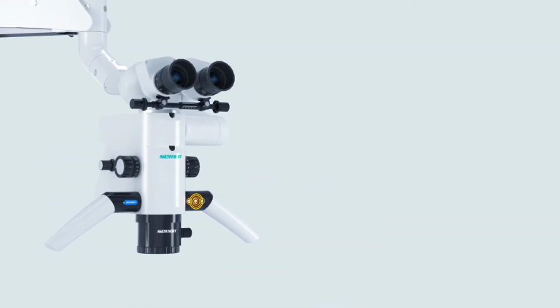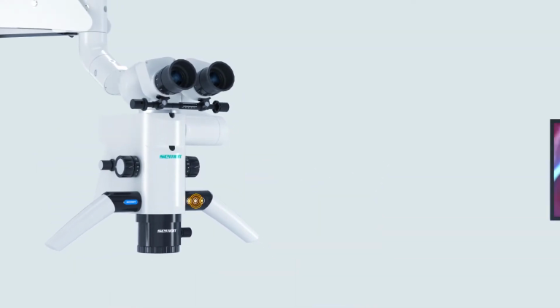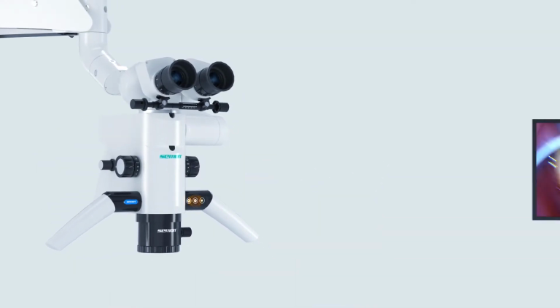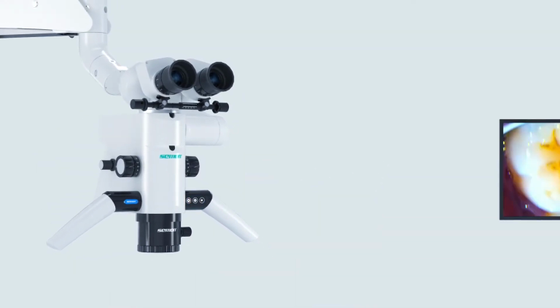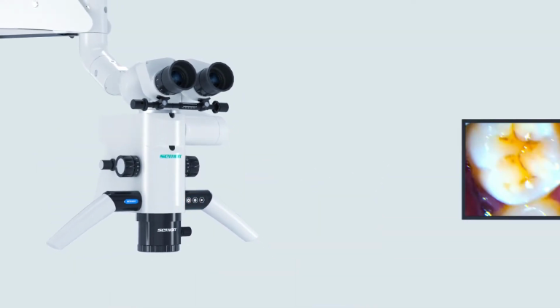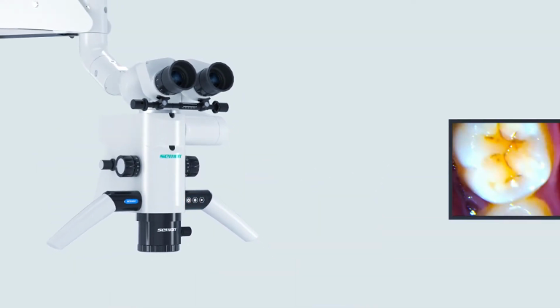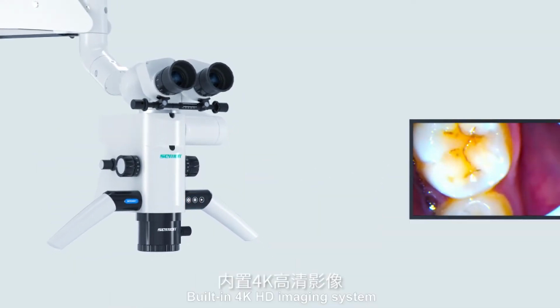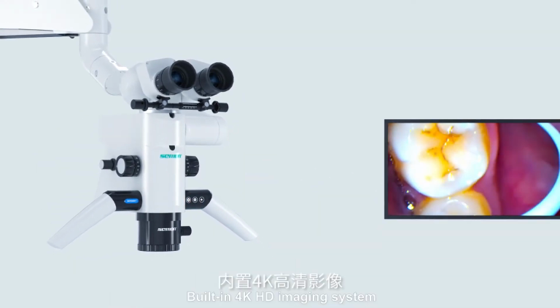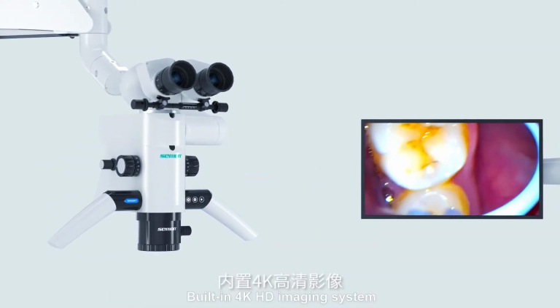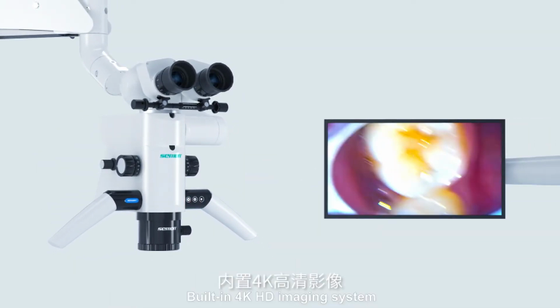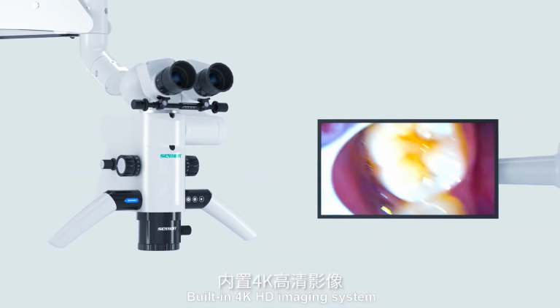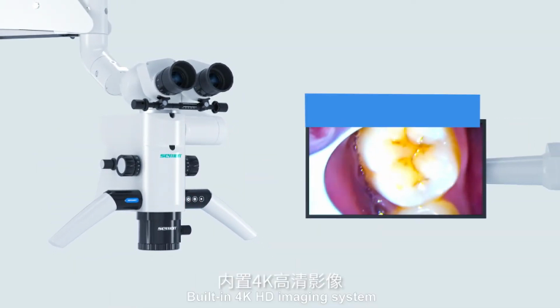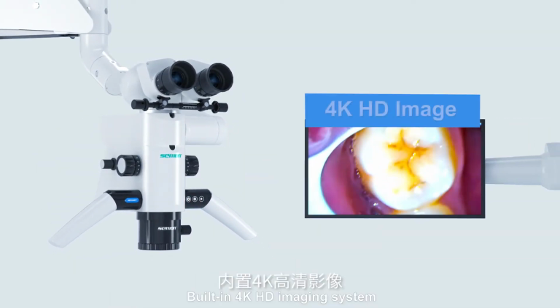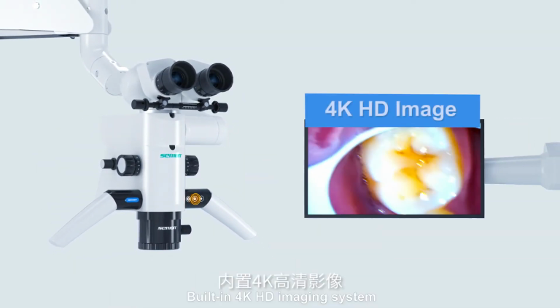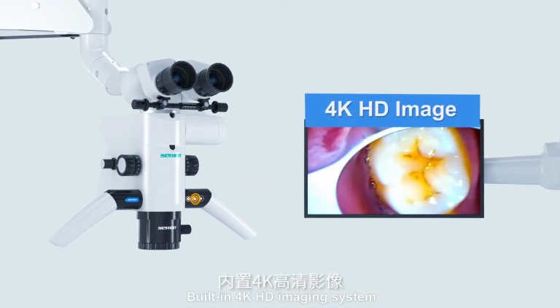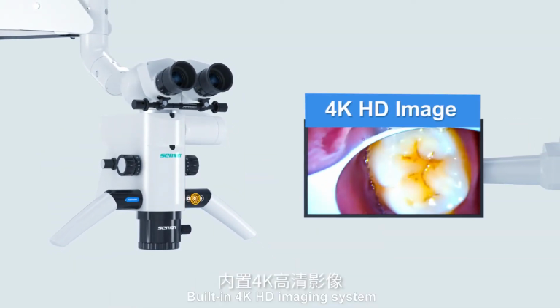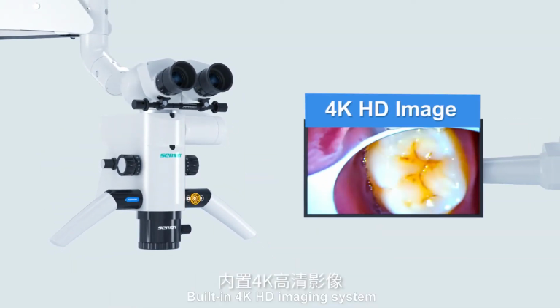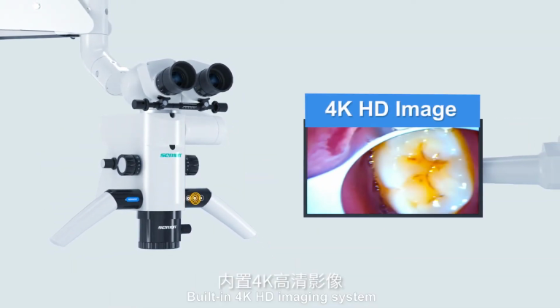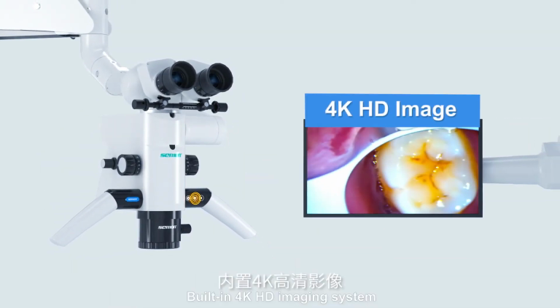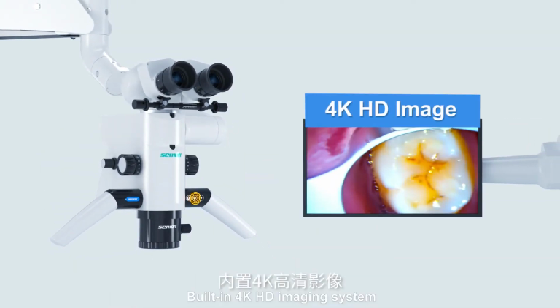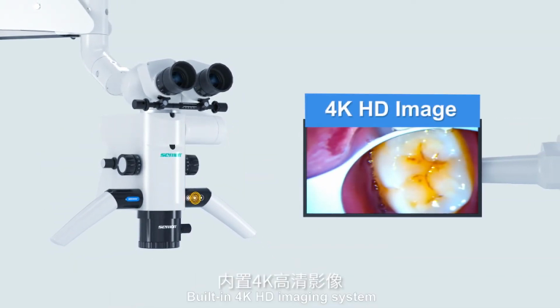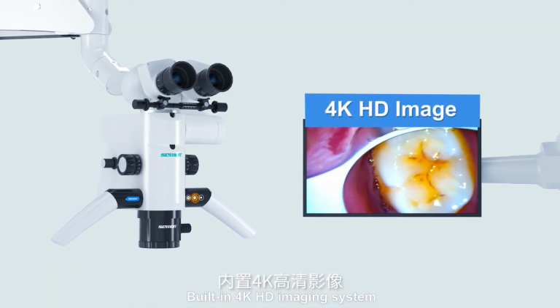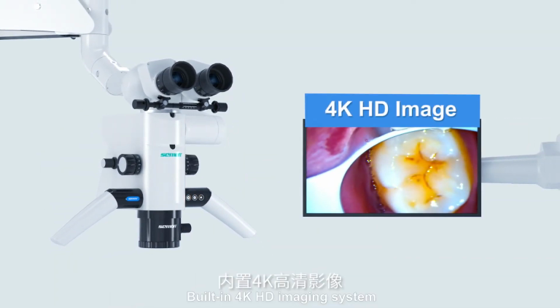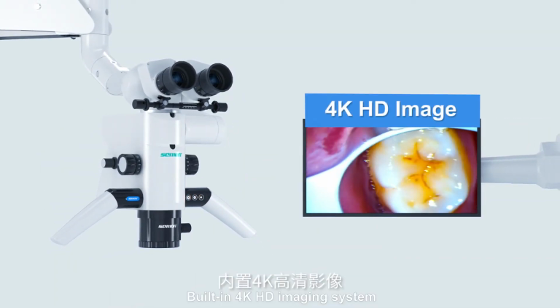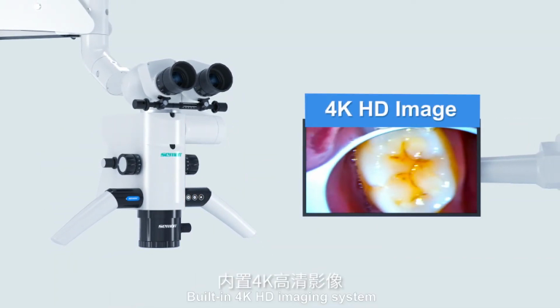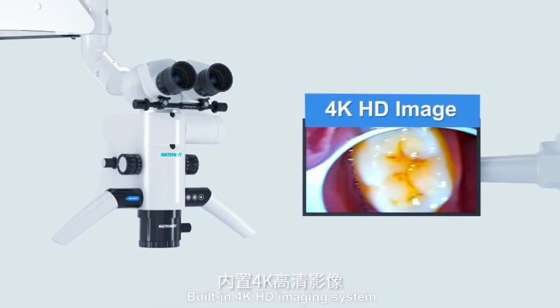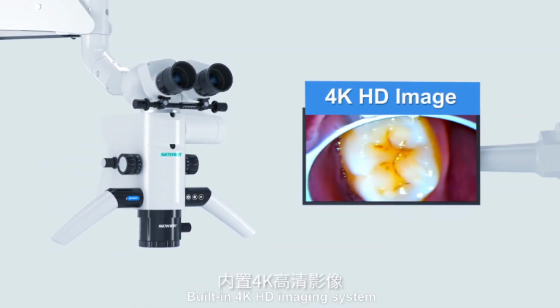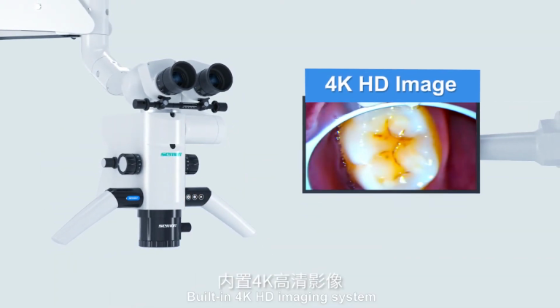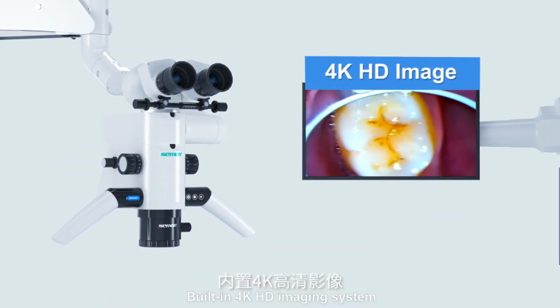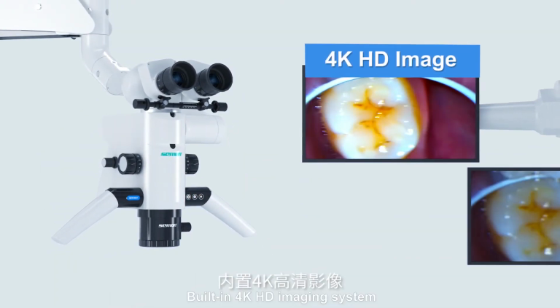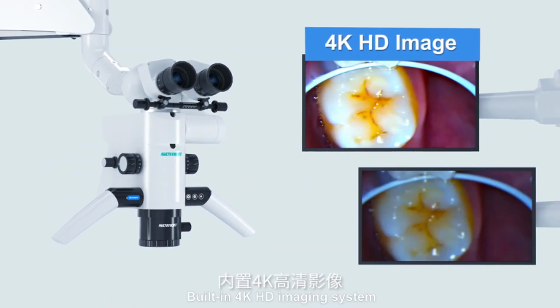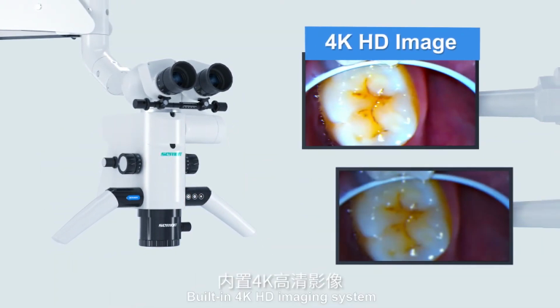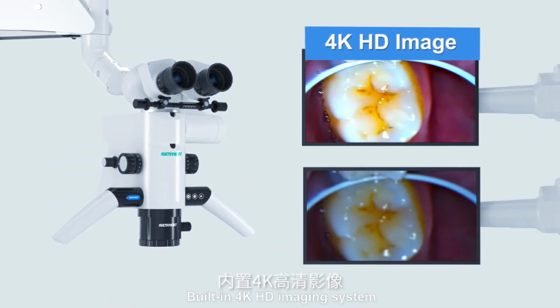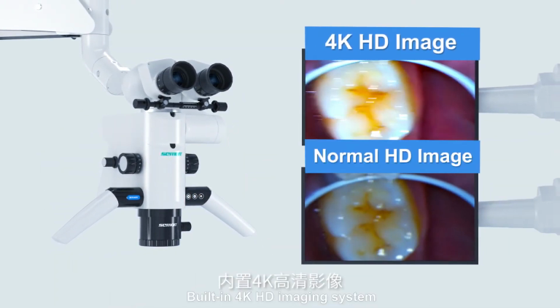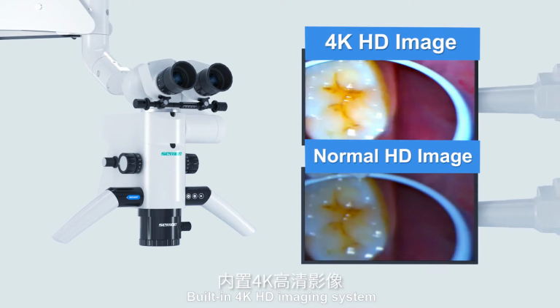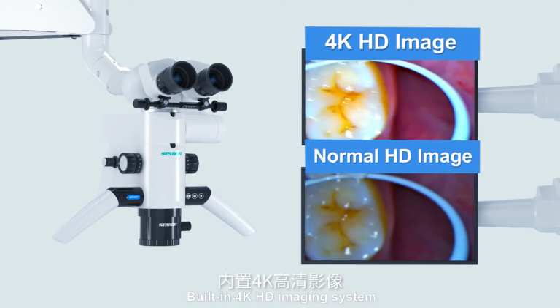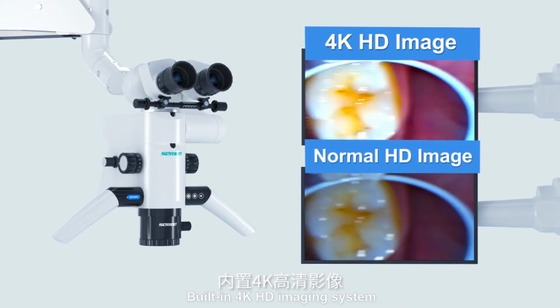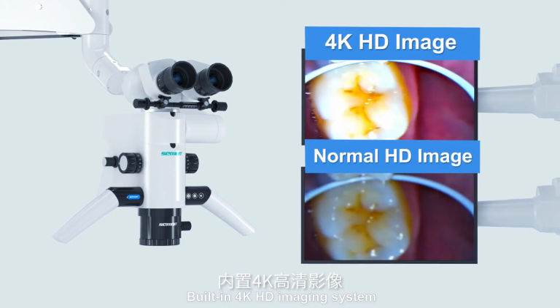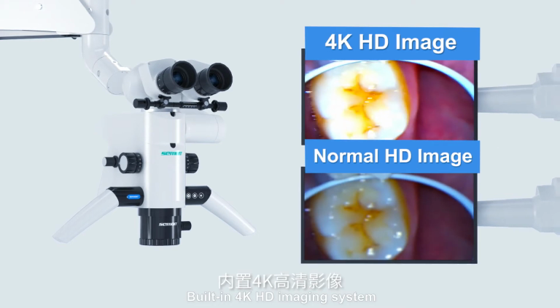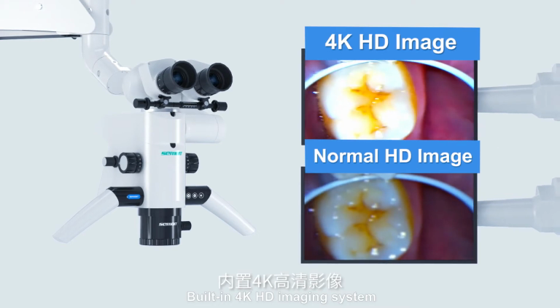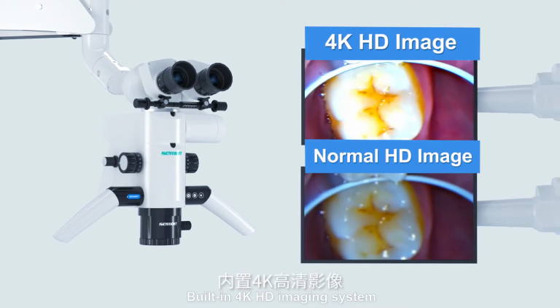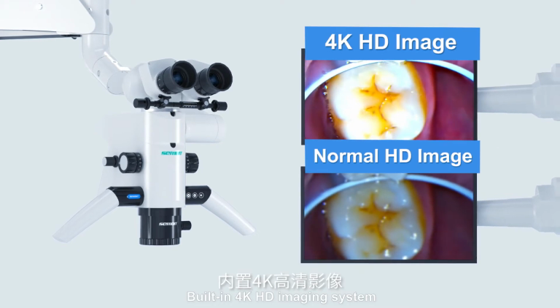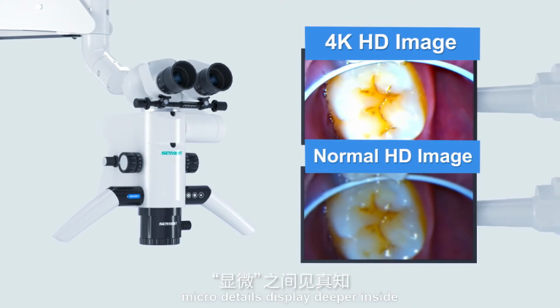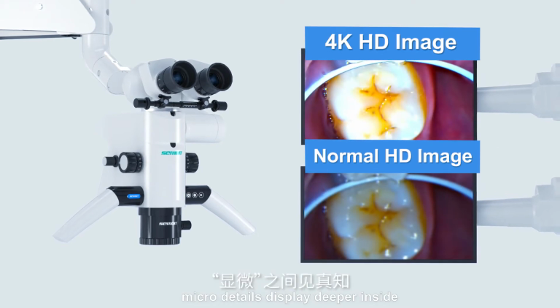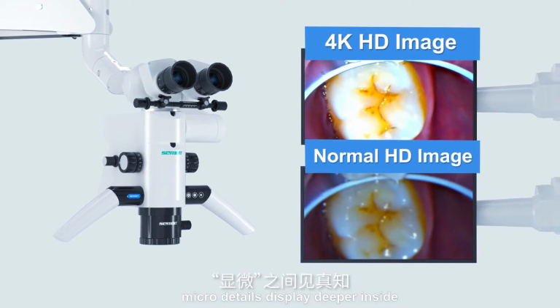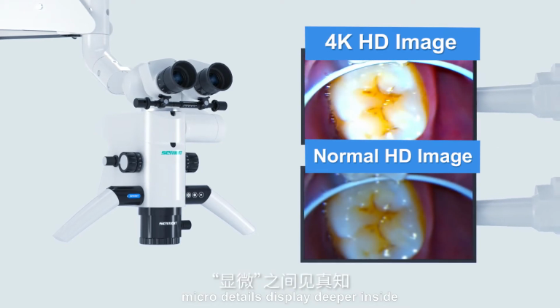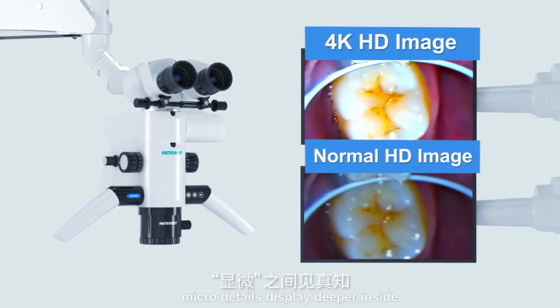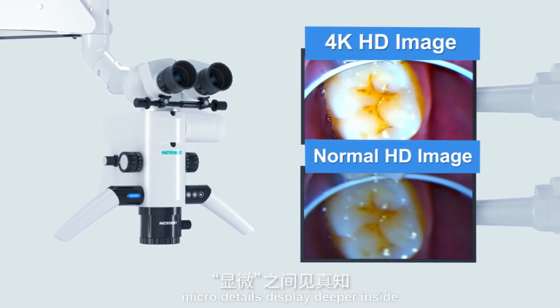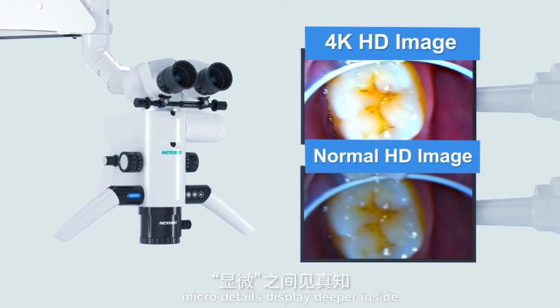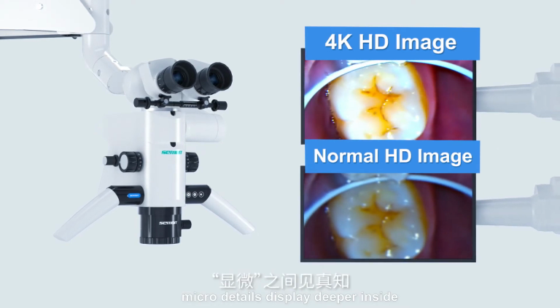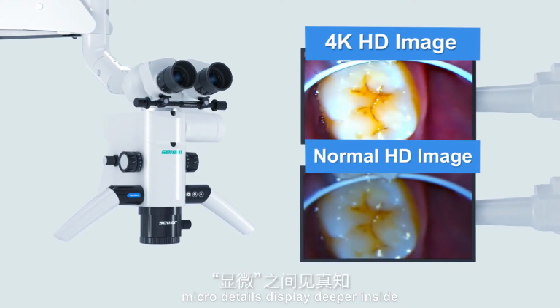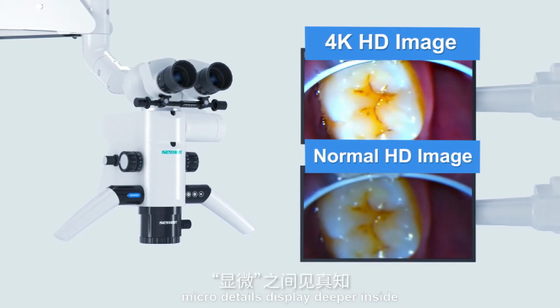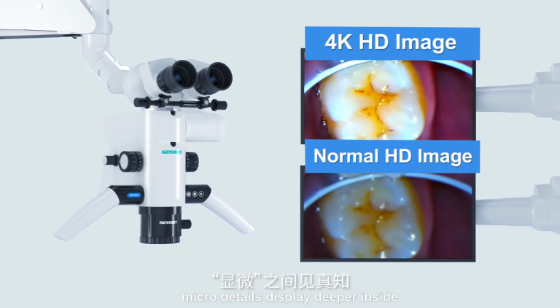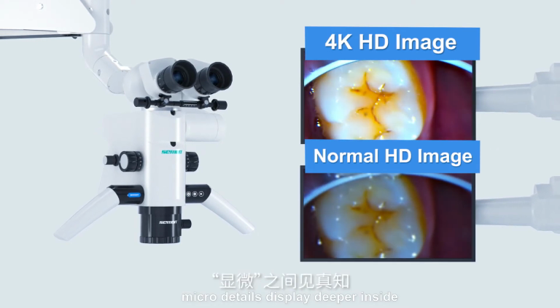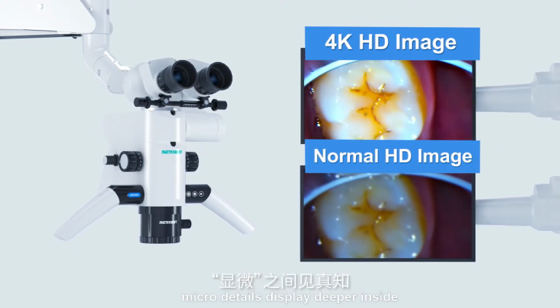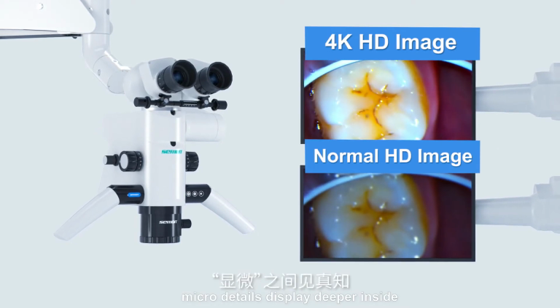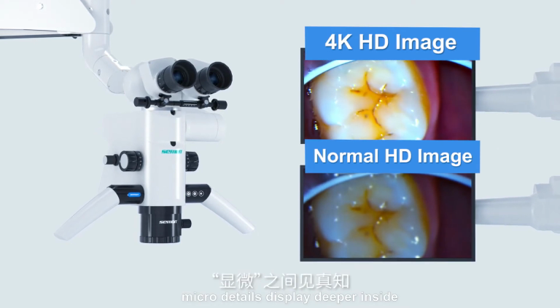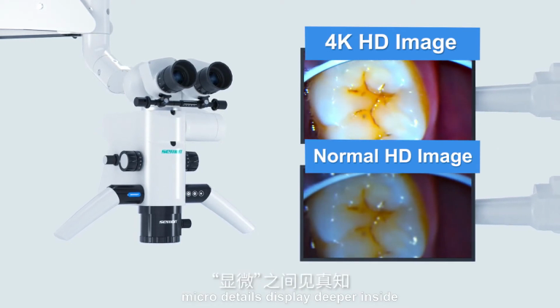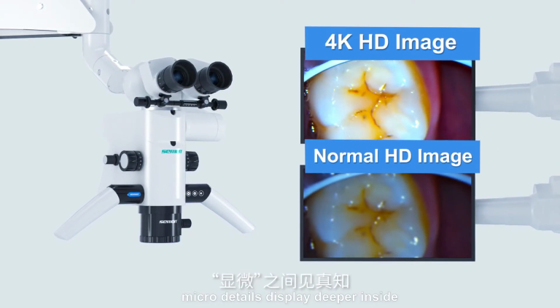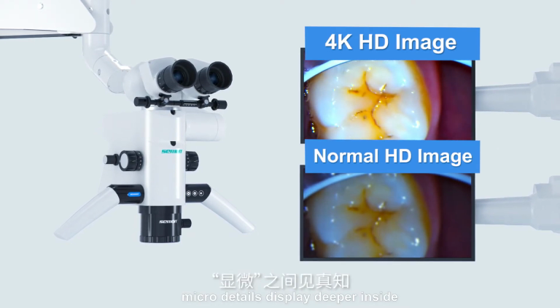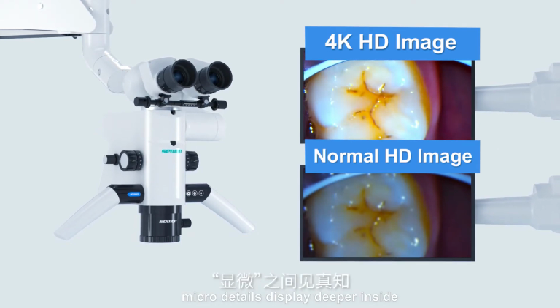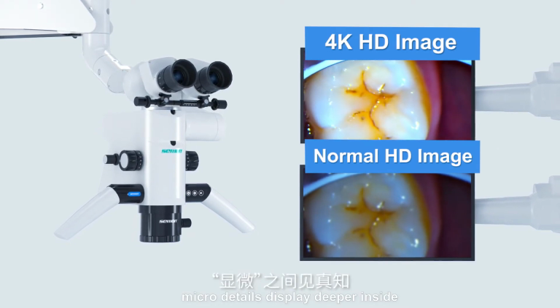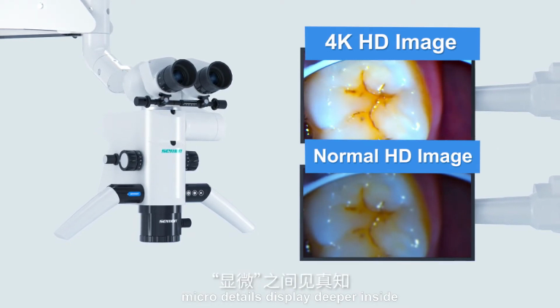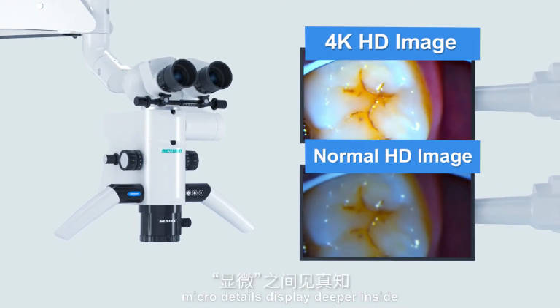Built-in 4K HD imaging system. Micro-details display provides deeper insight.